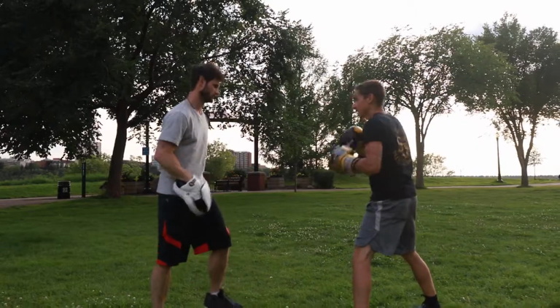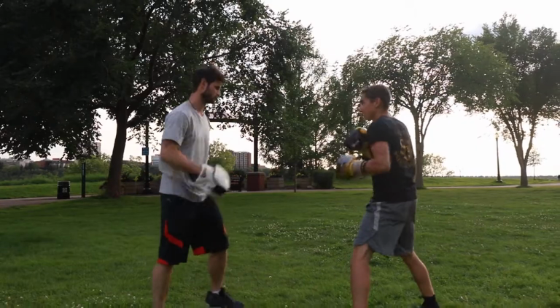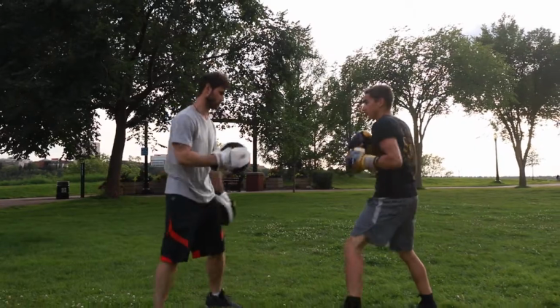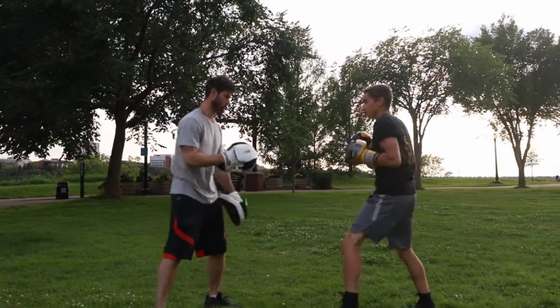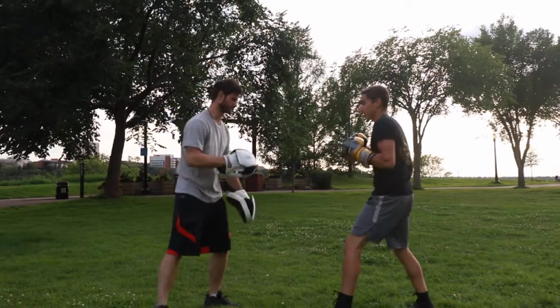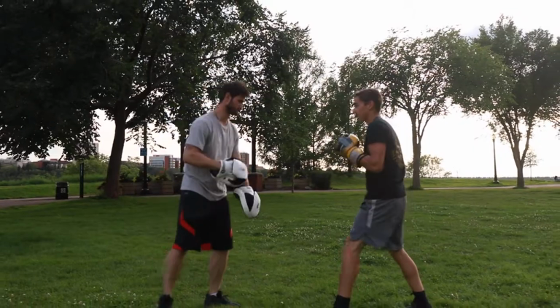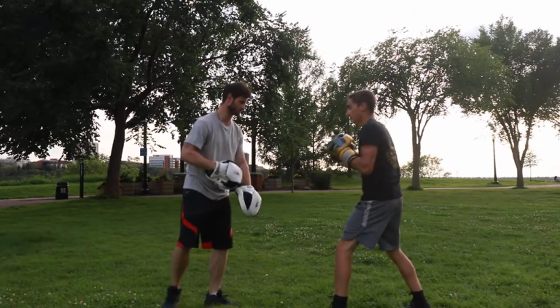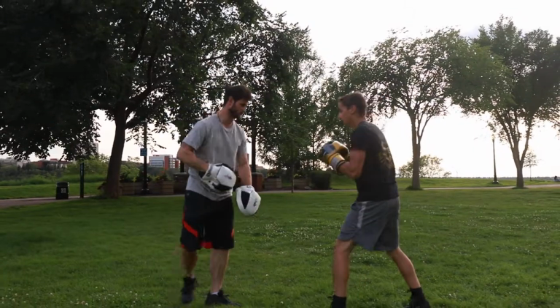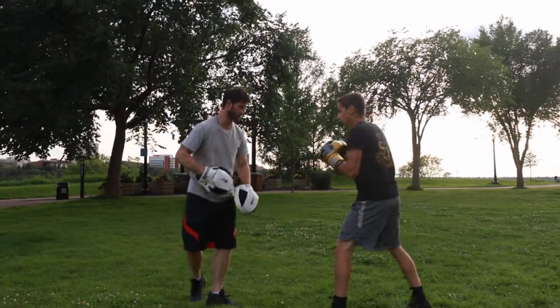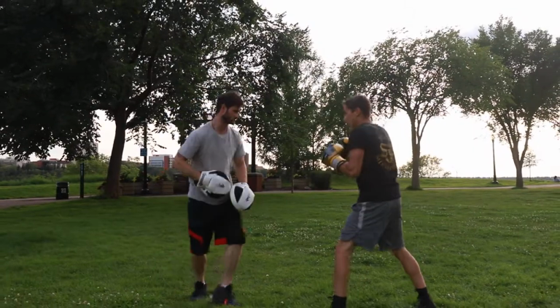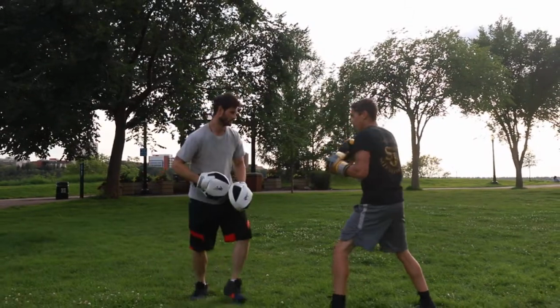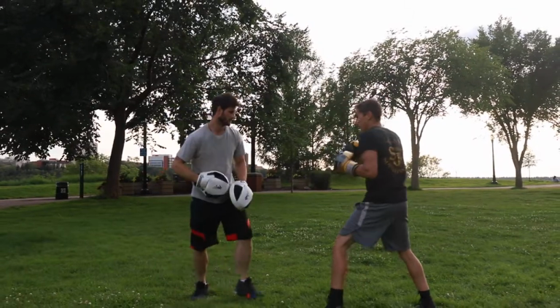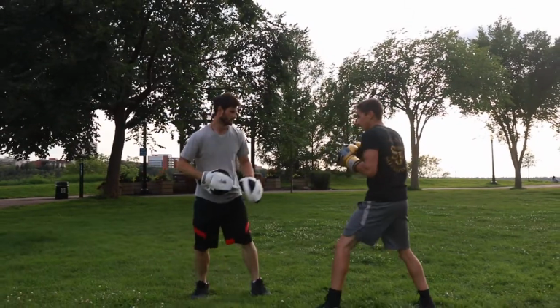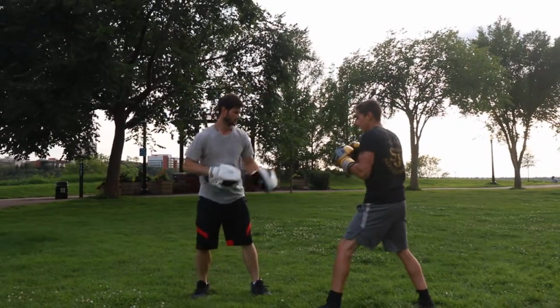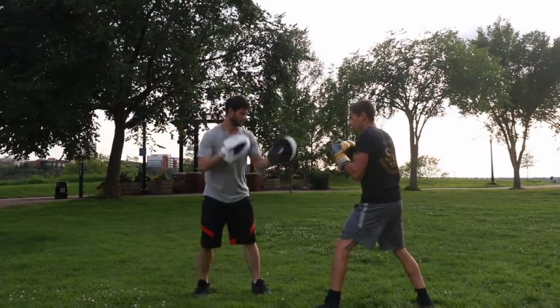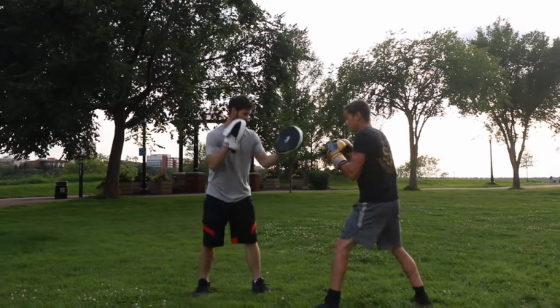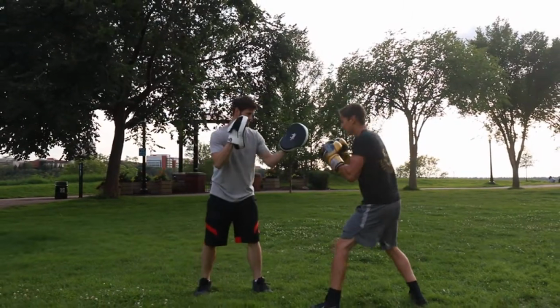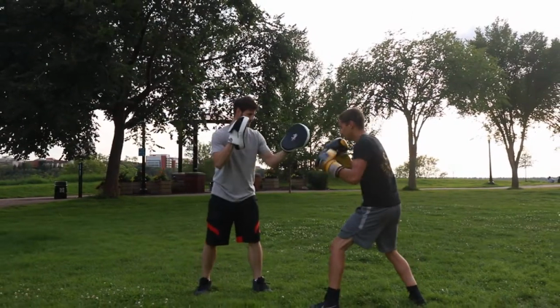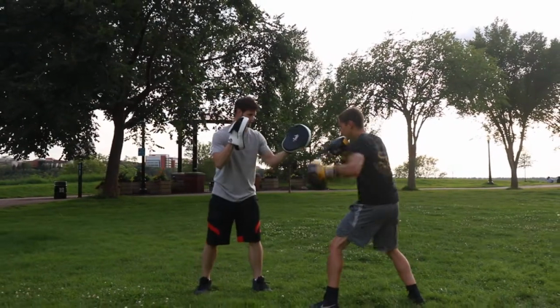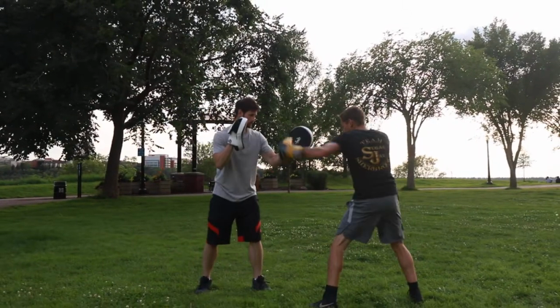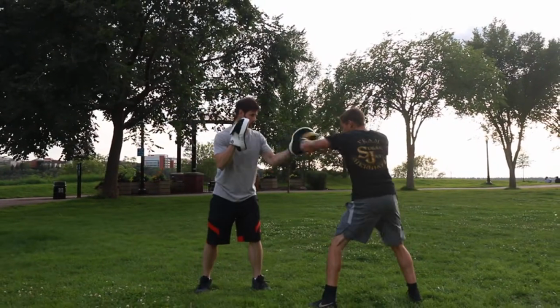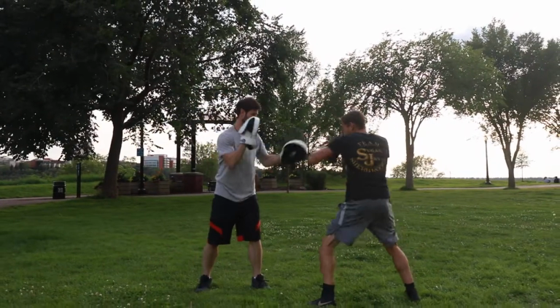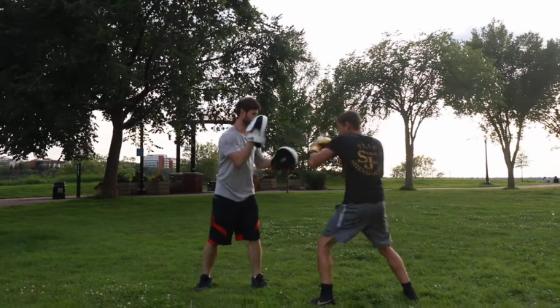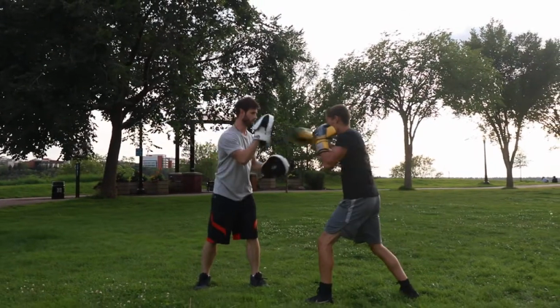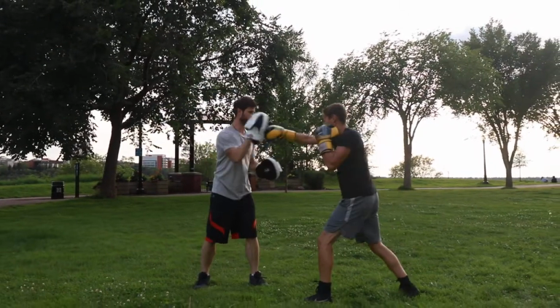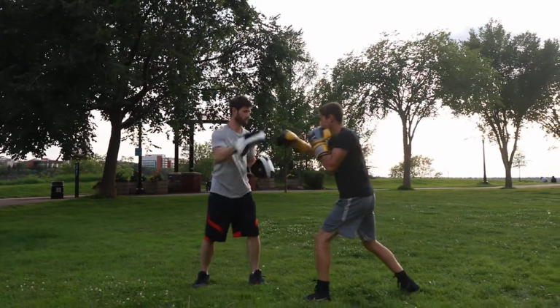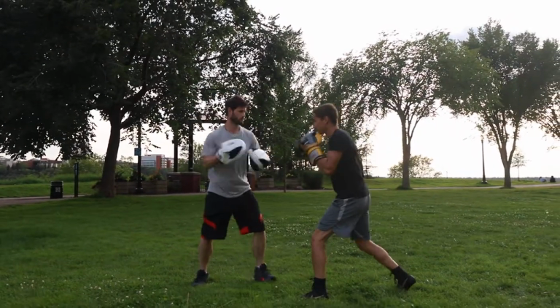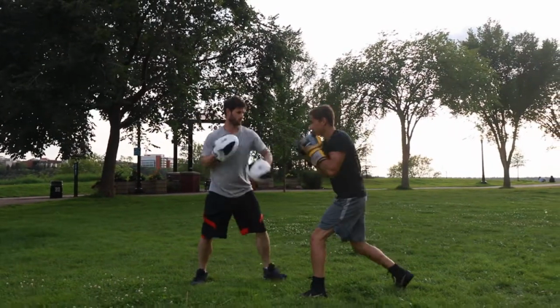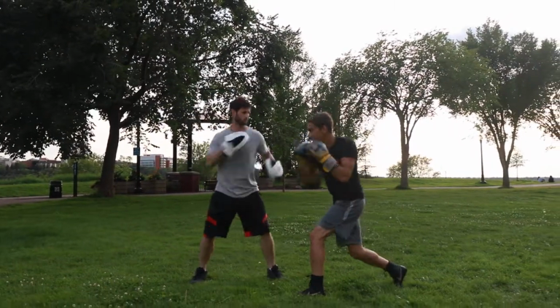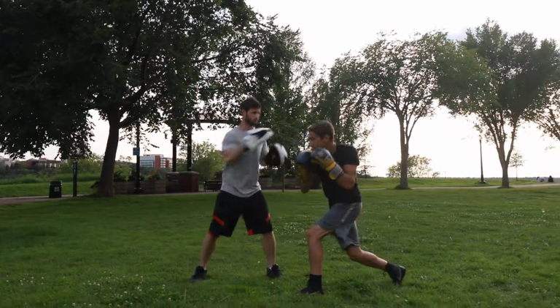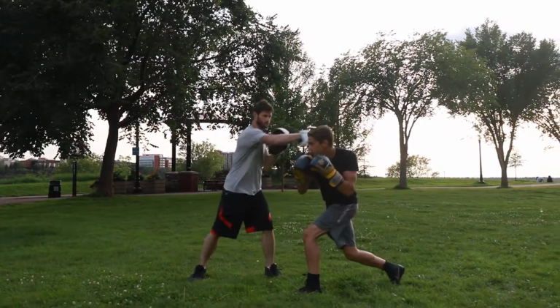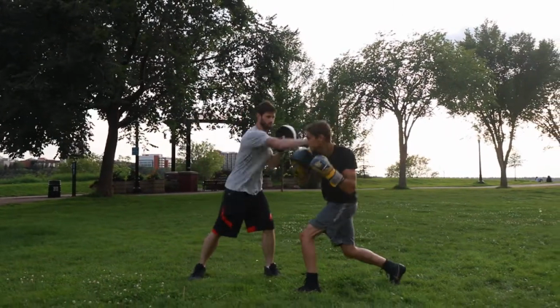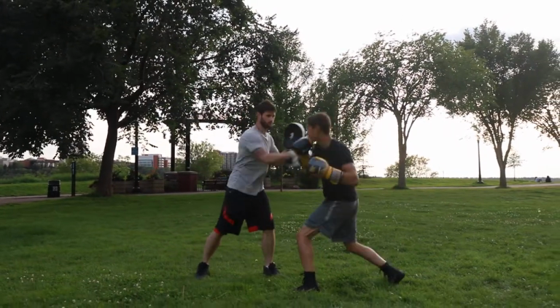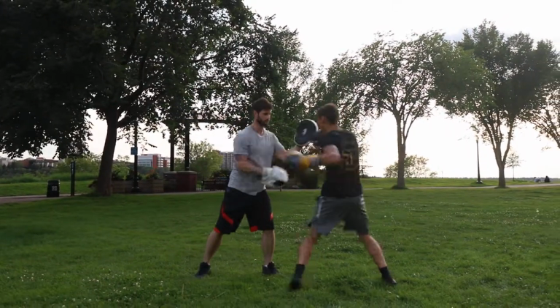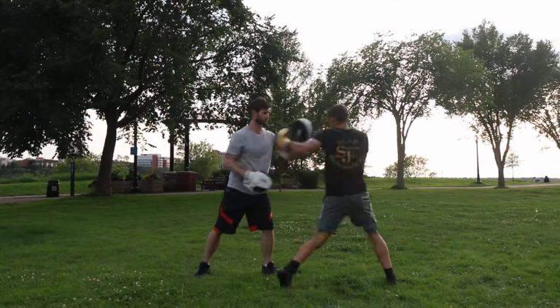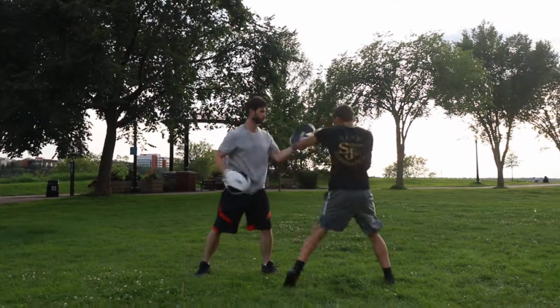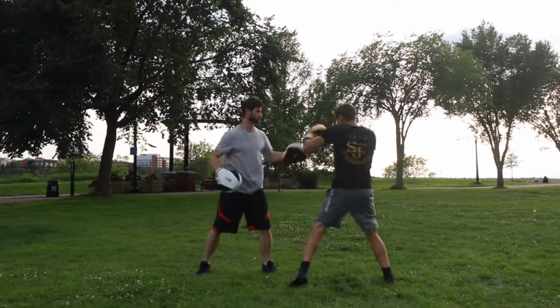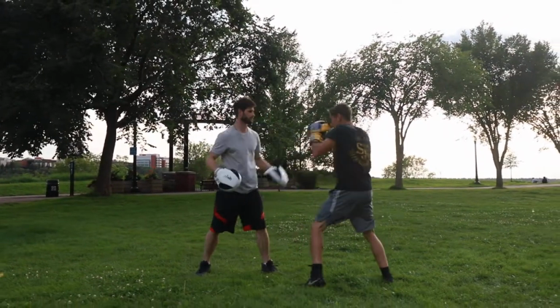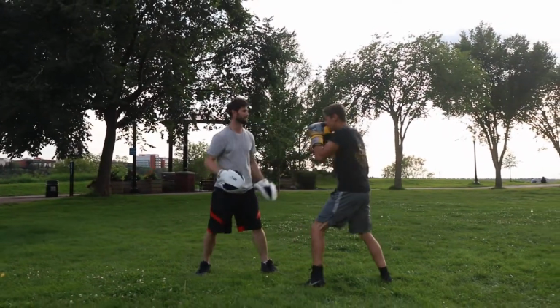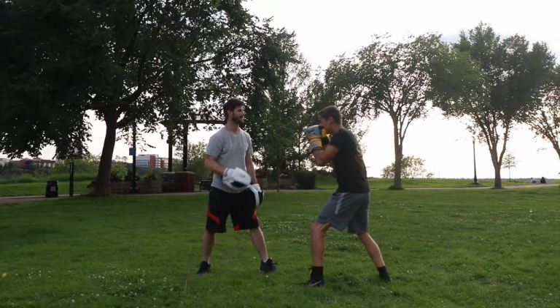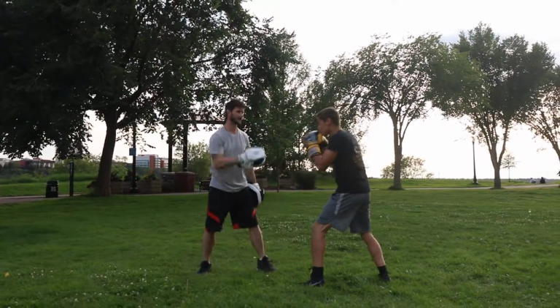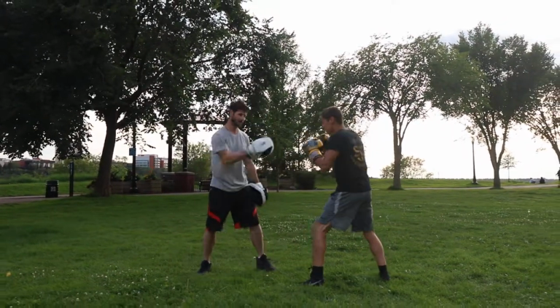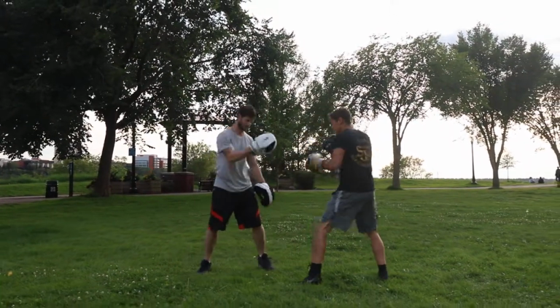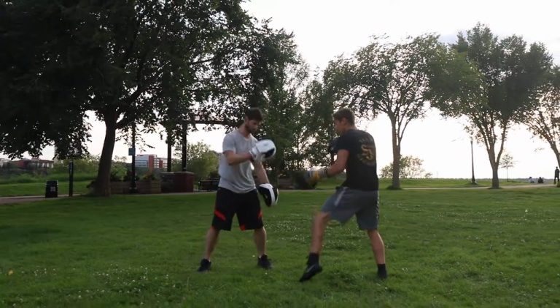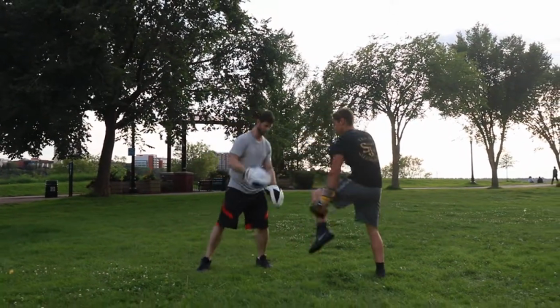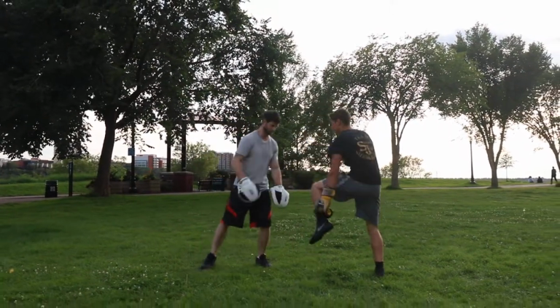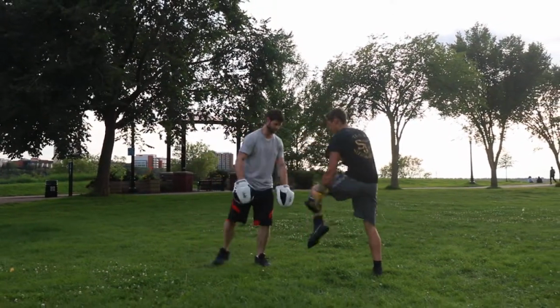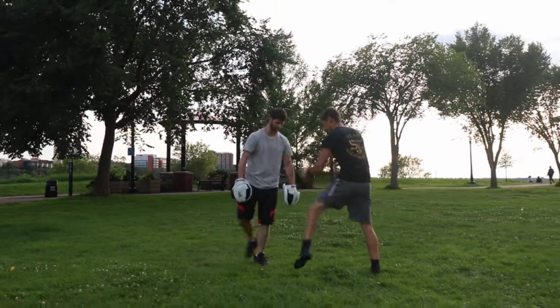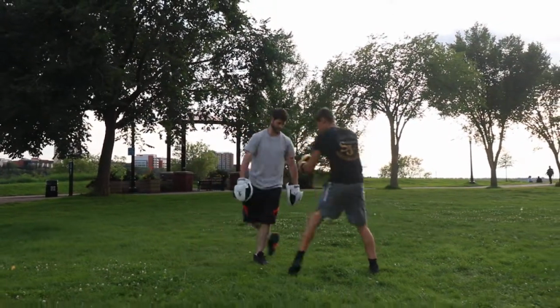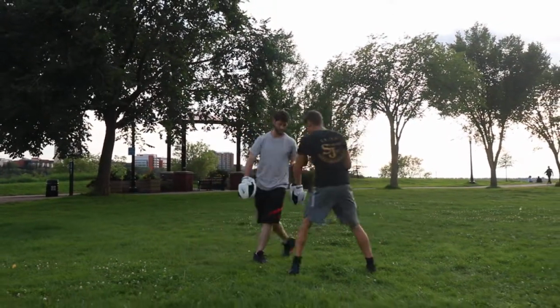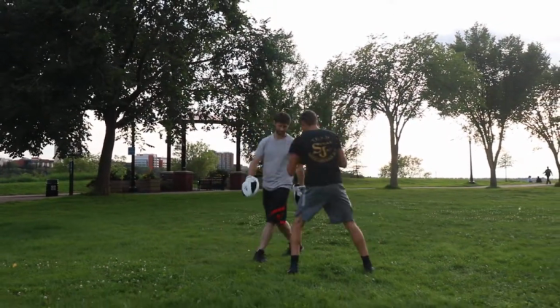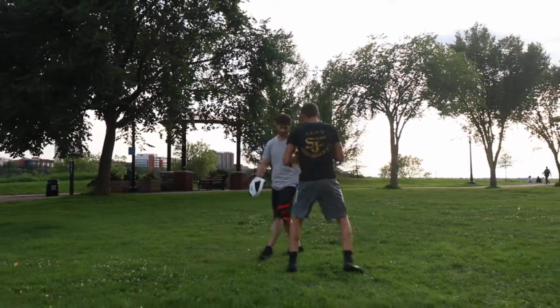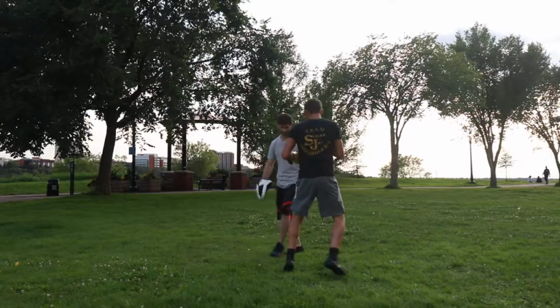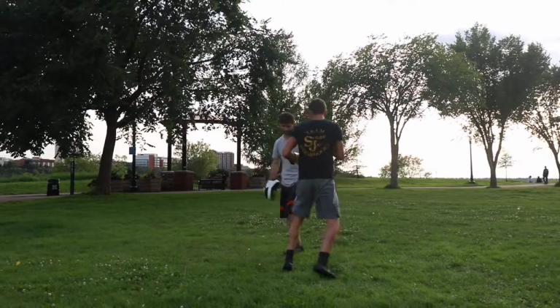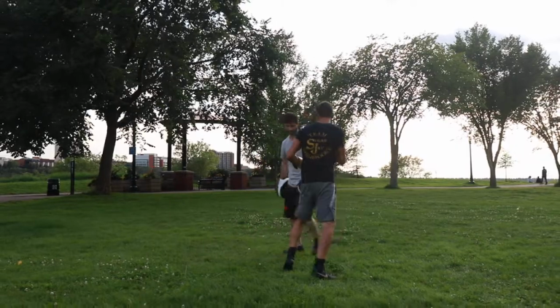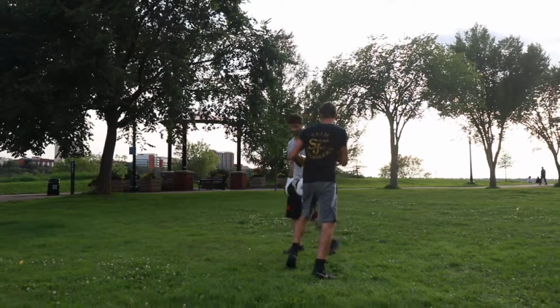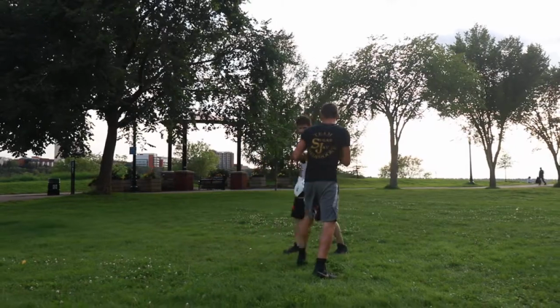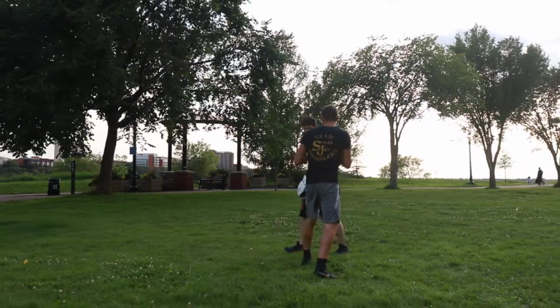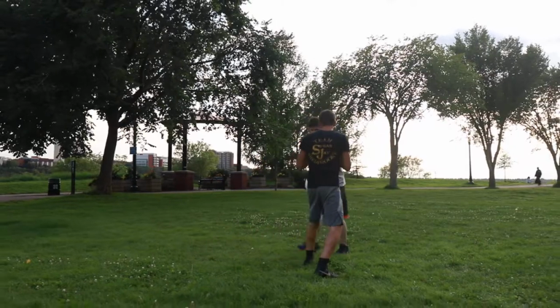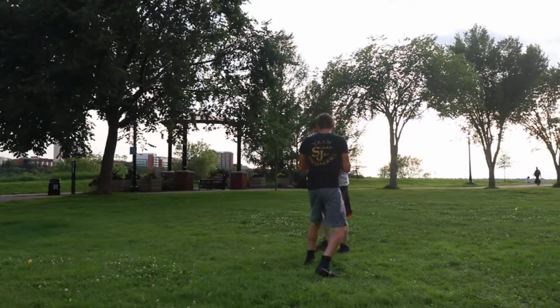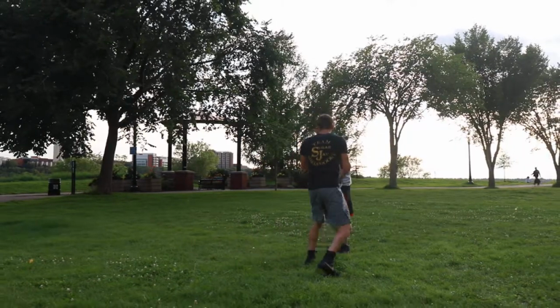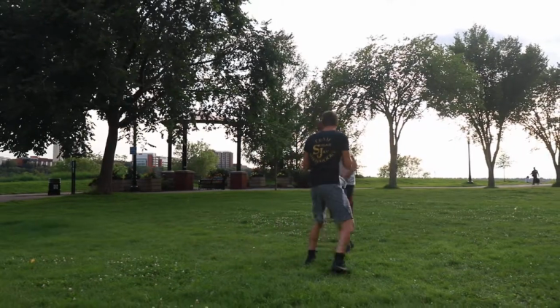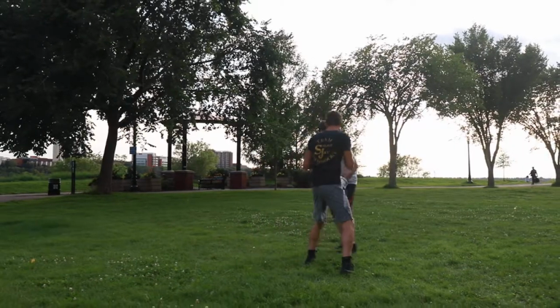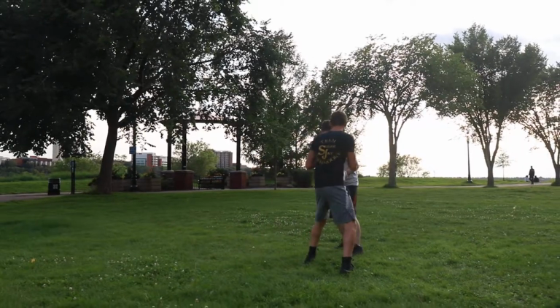One more time. Left, right. Hook. Yeah, beauty. So she's rehearsing.